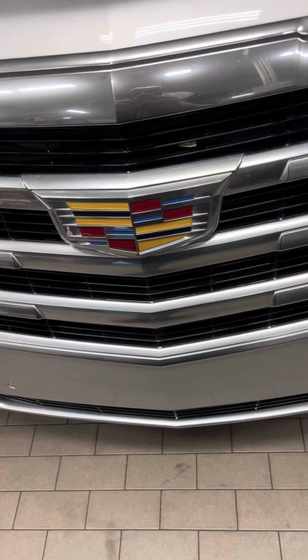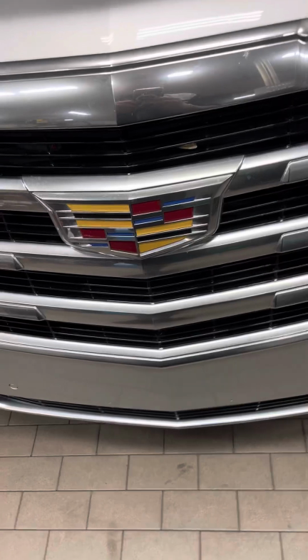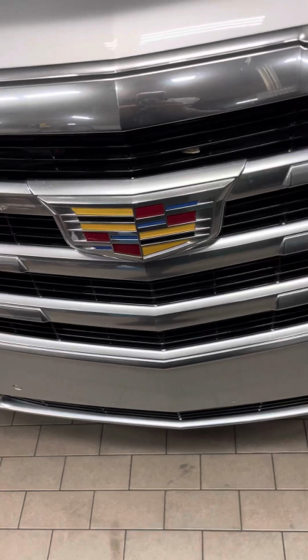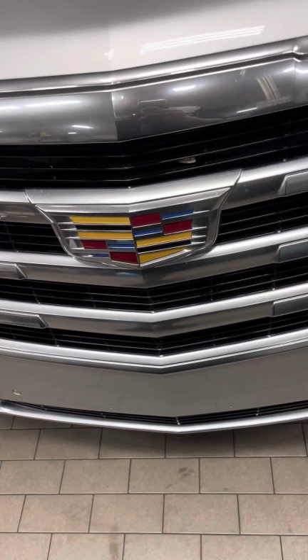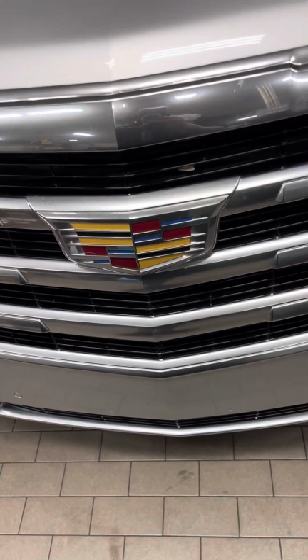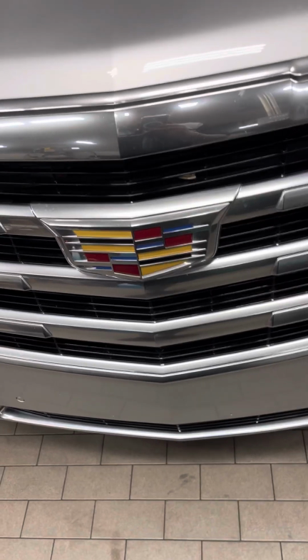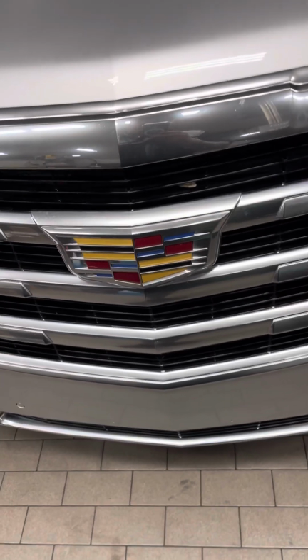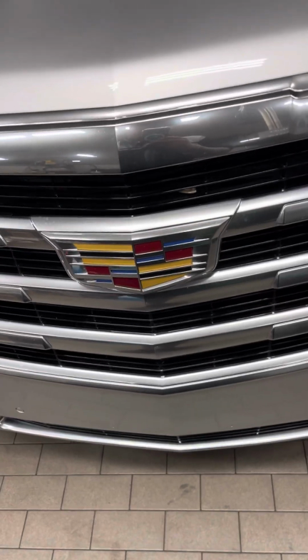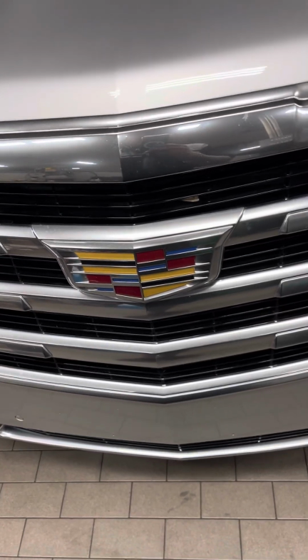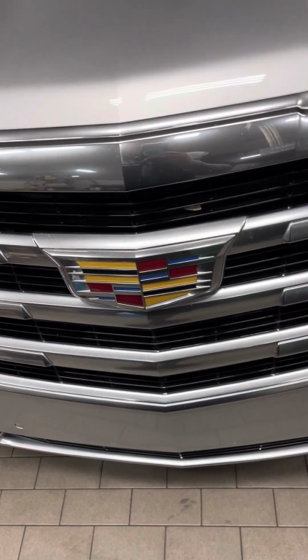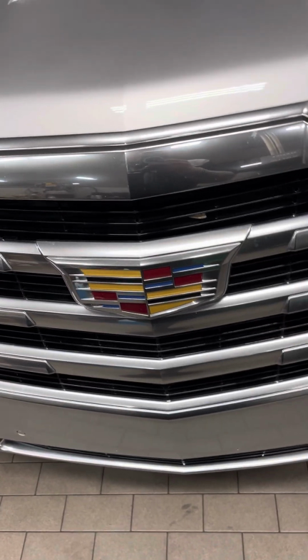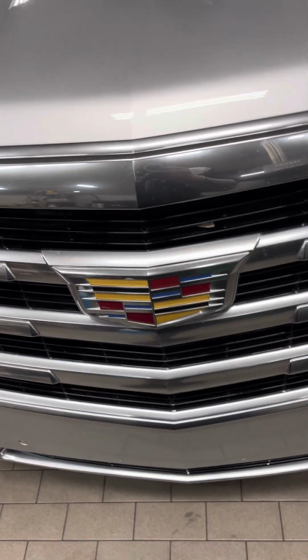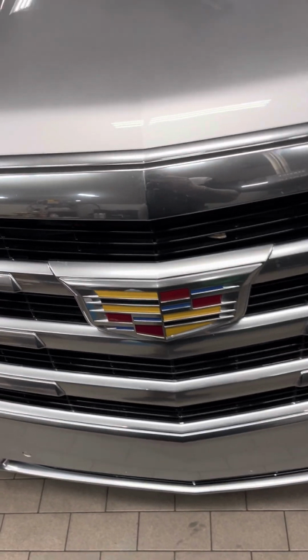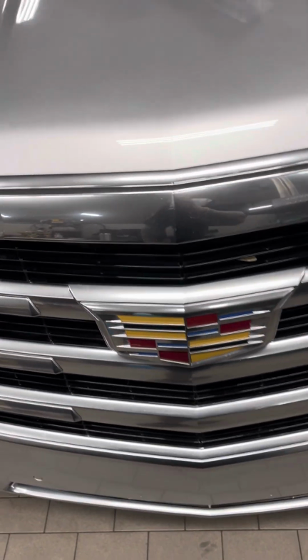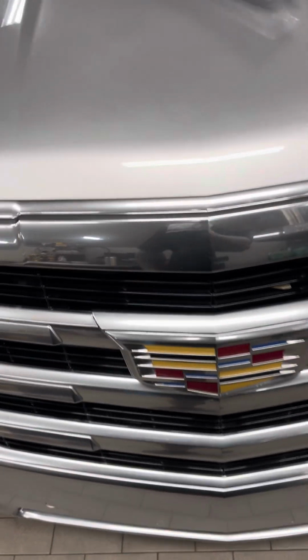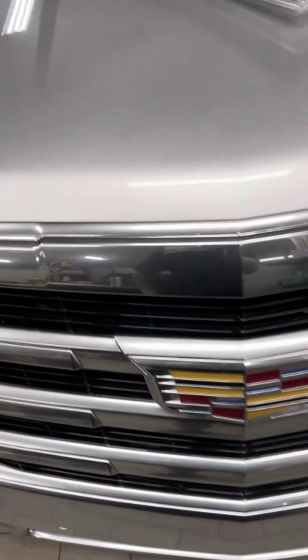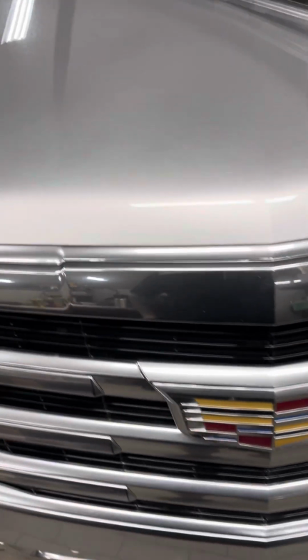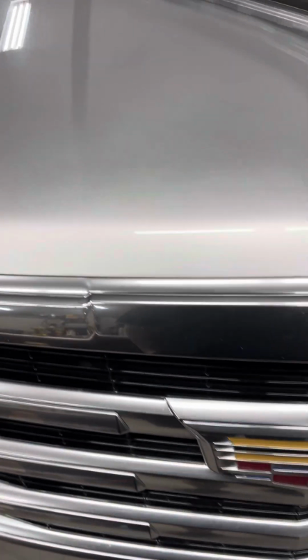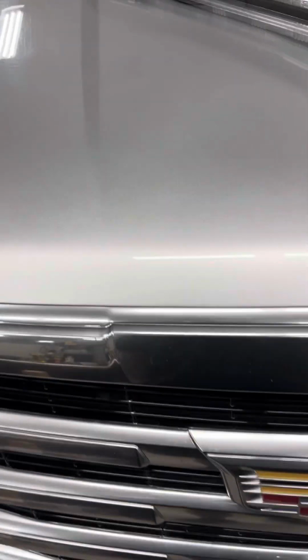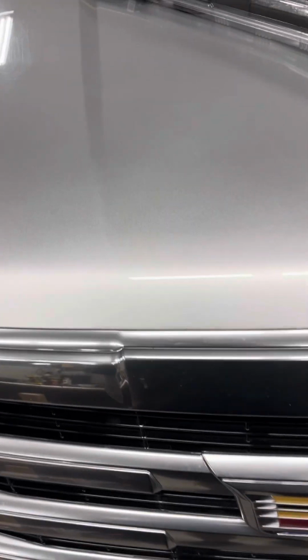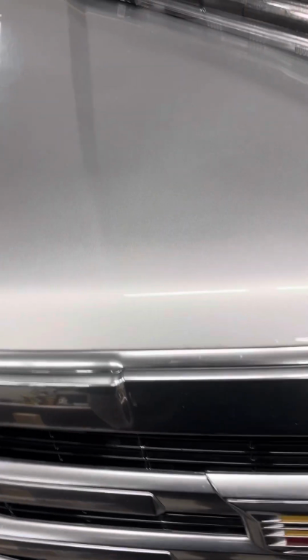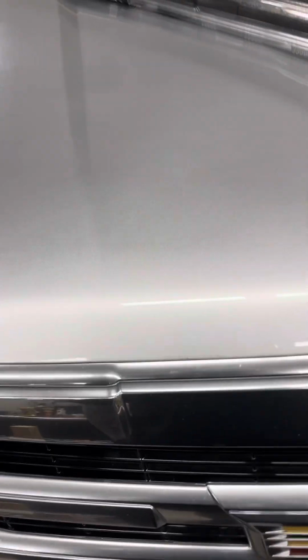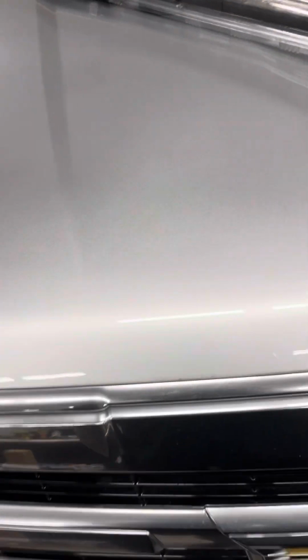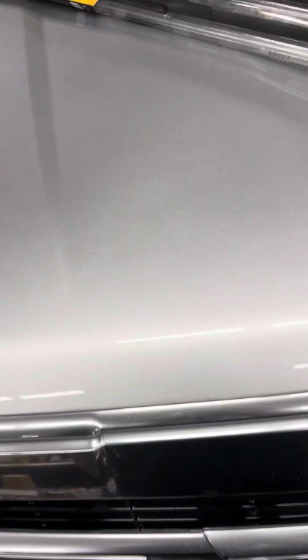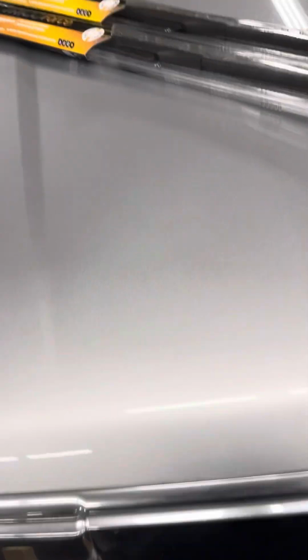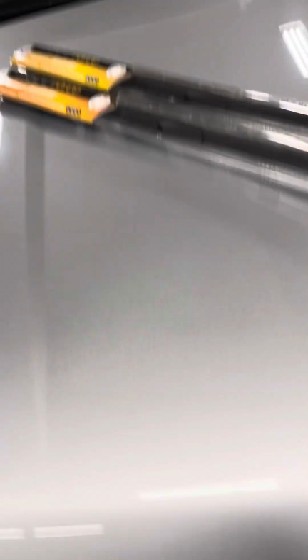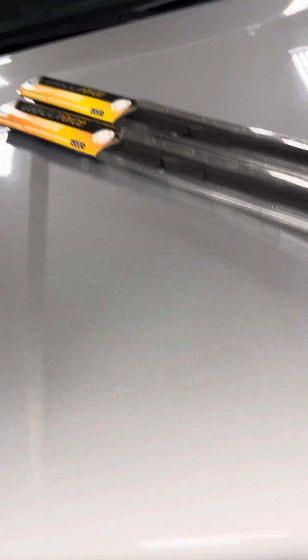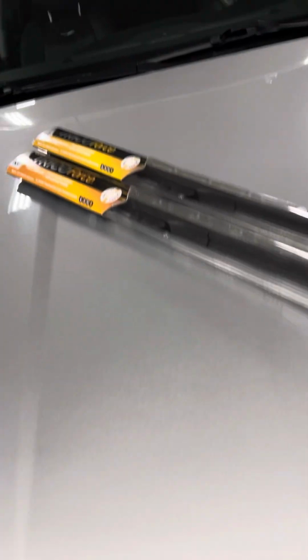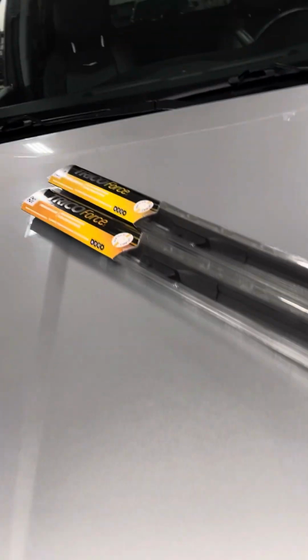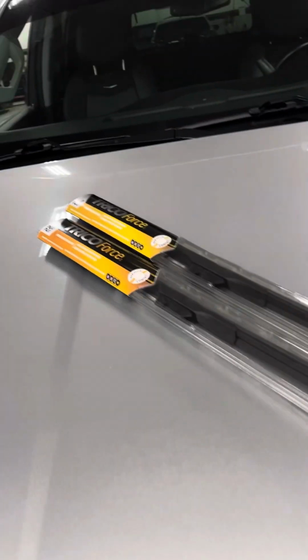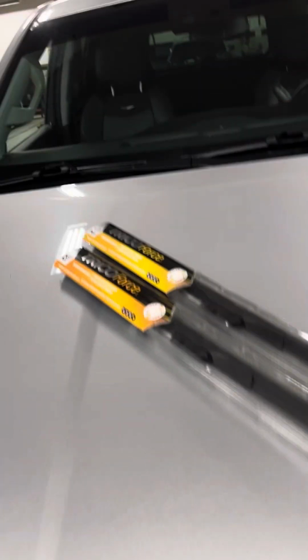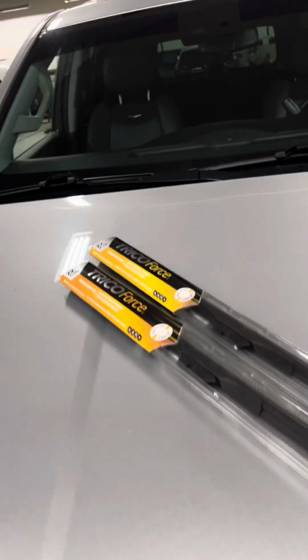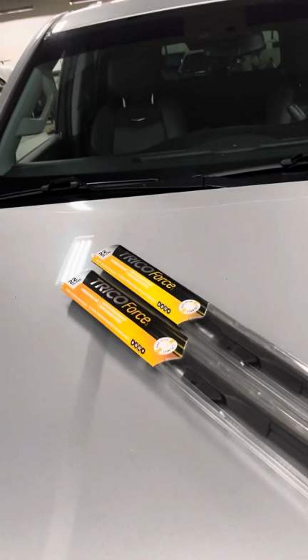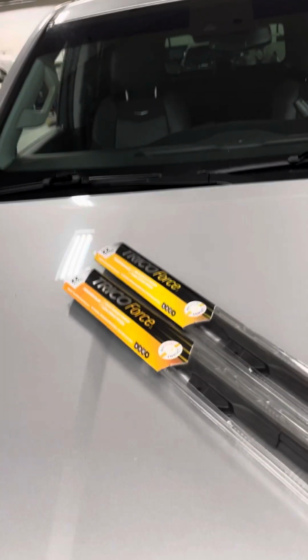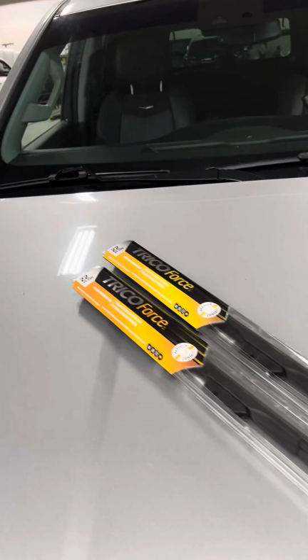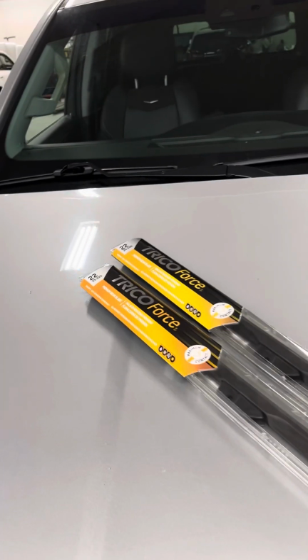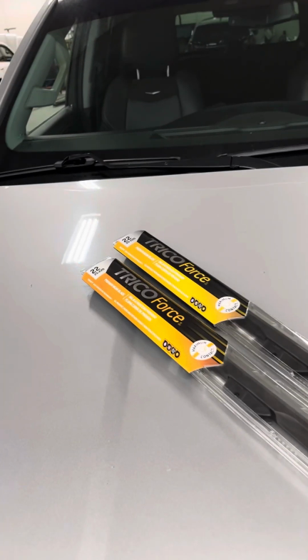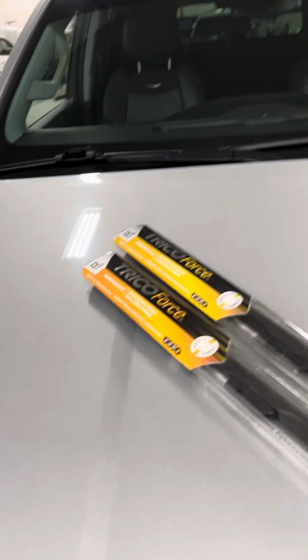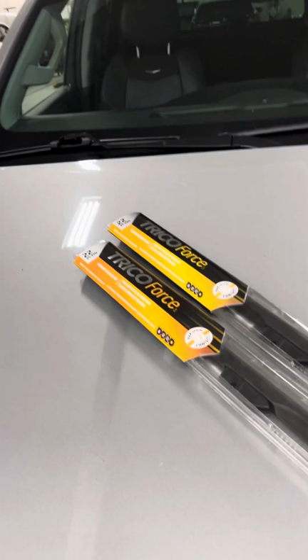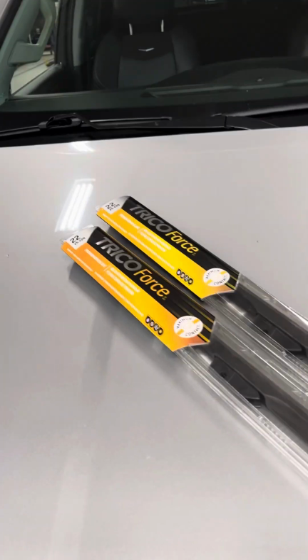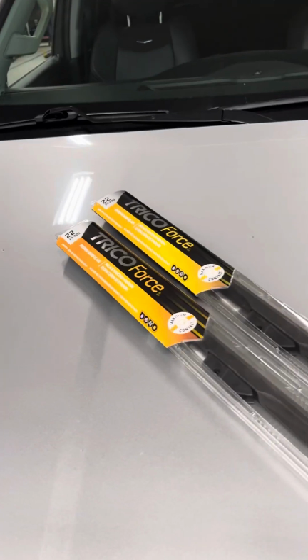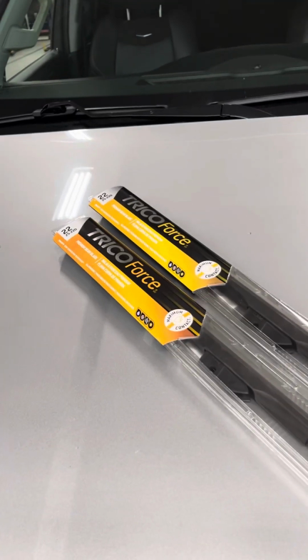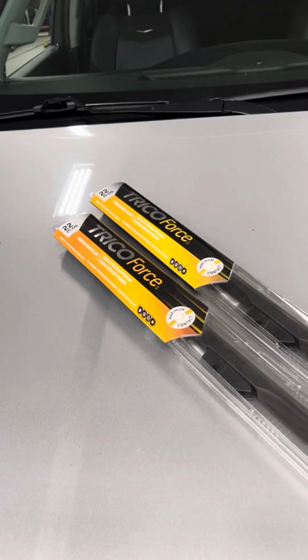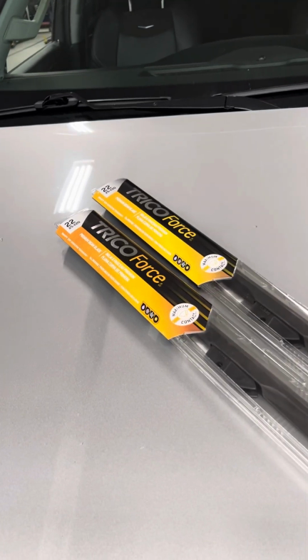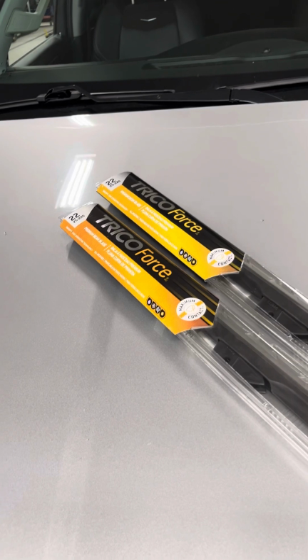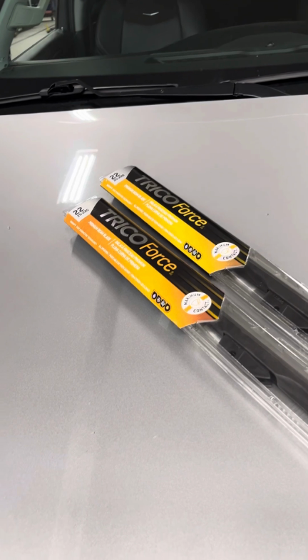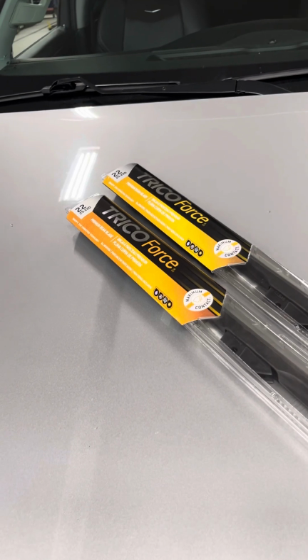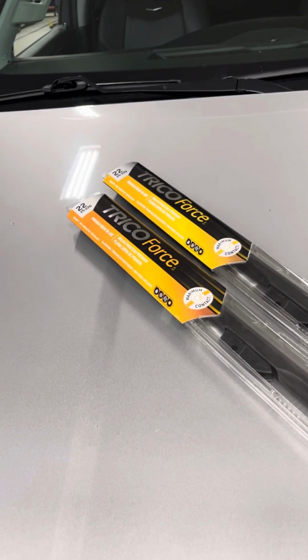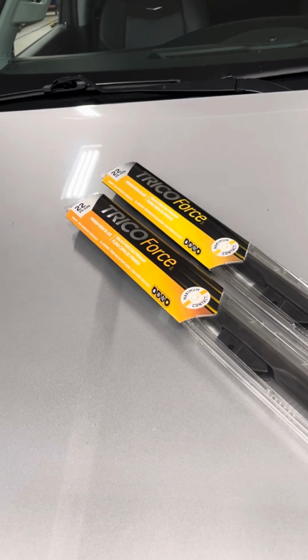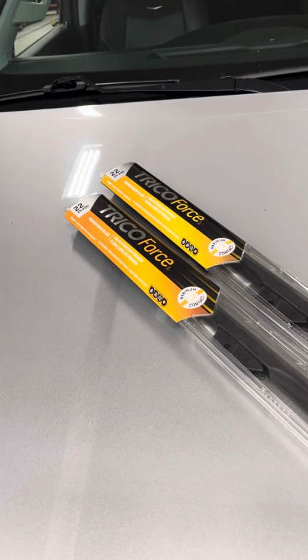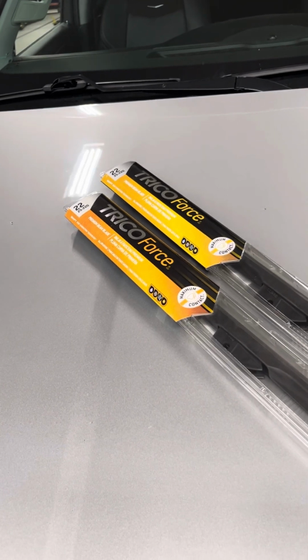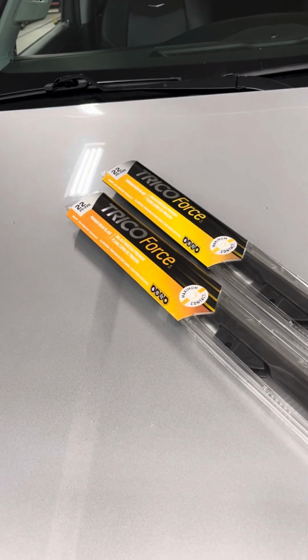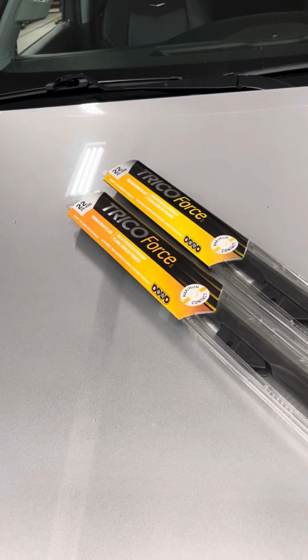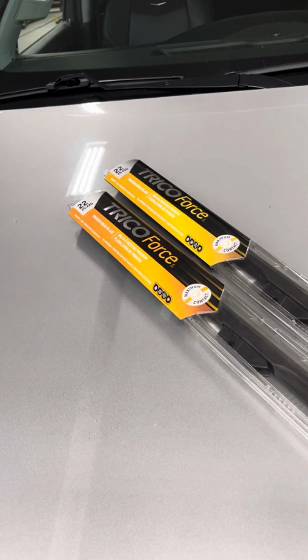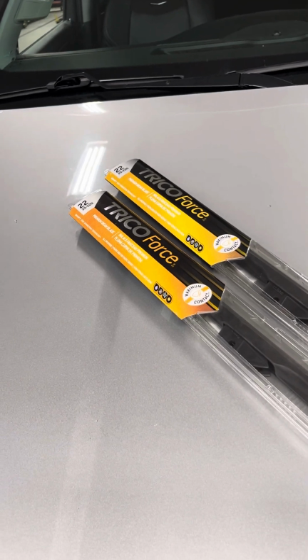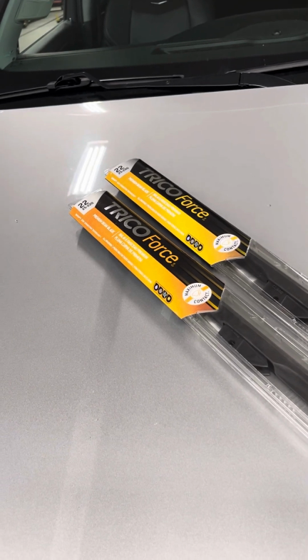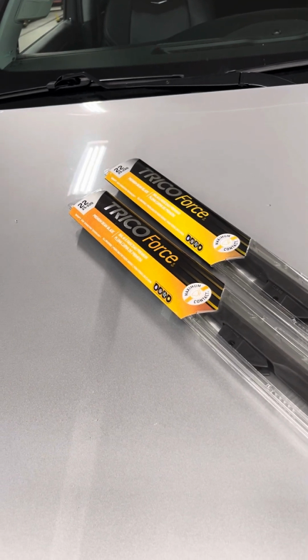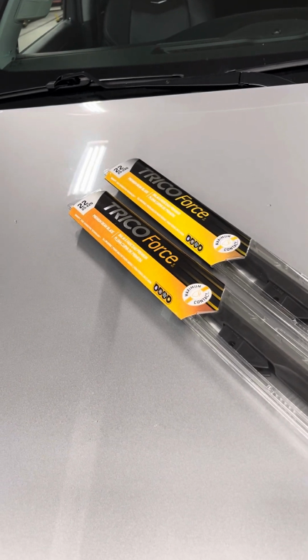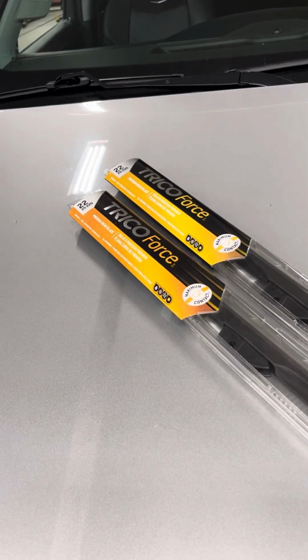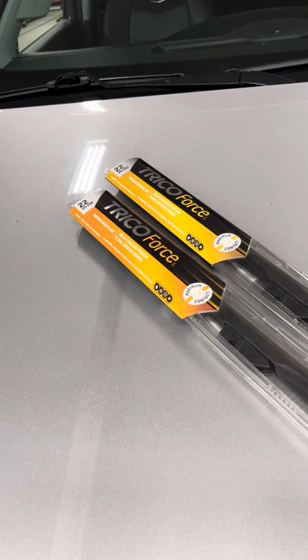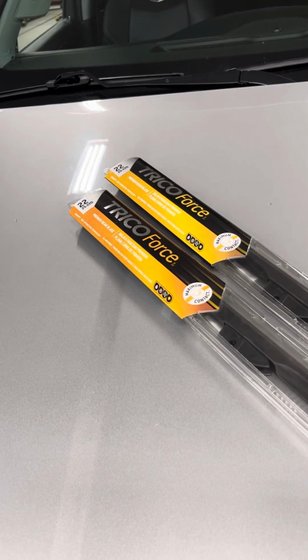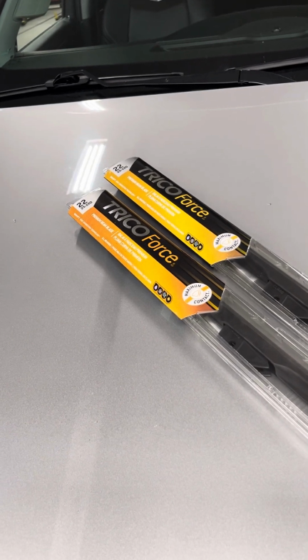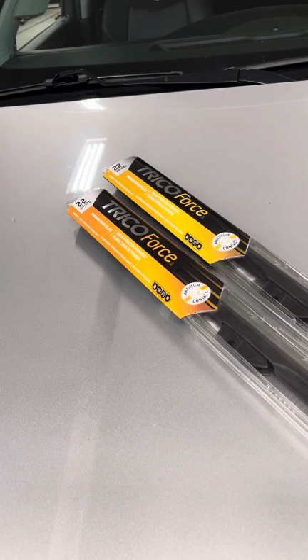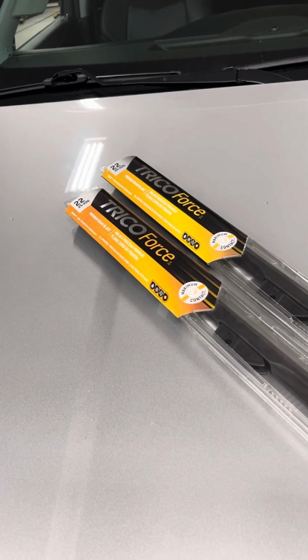This video will show you how to replace the windshield wipers on a 2018 Cadillac Escalade — one of my most favorite vehicles in the world.